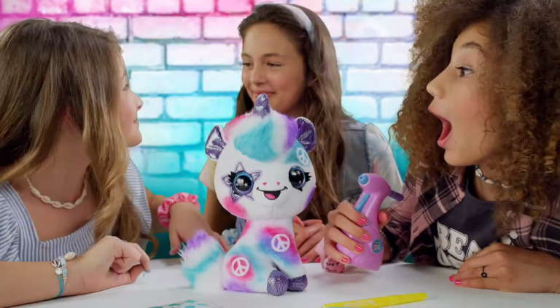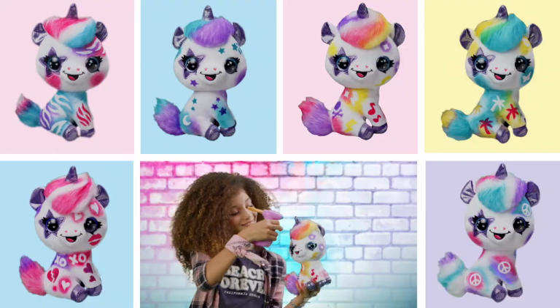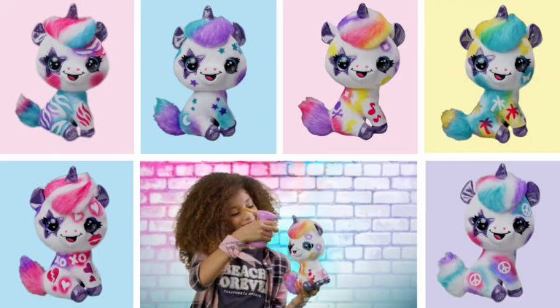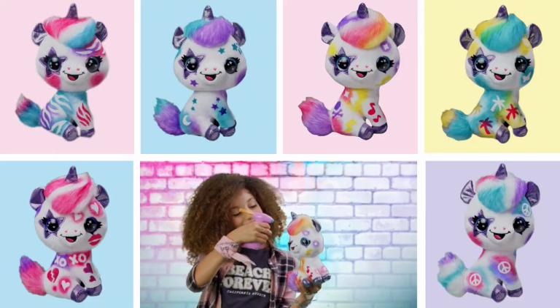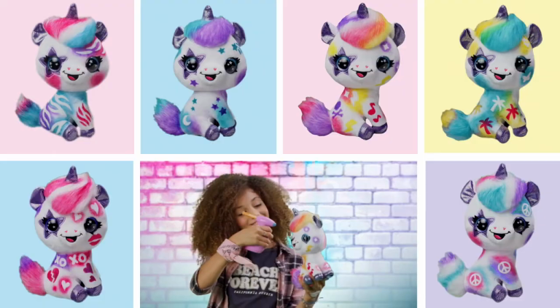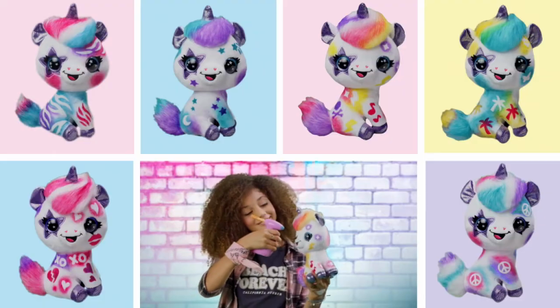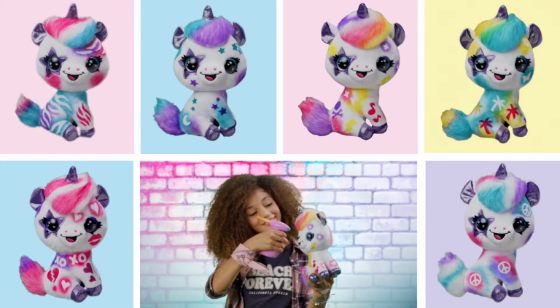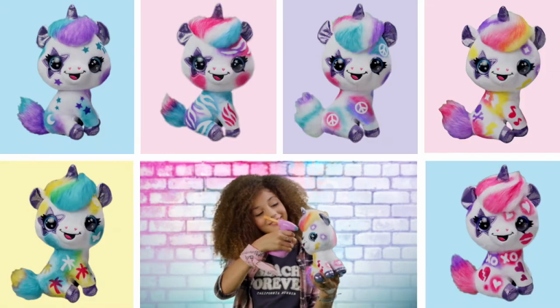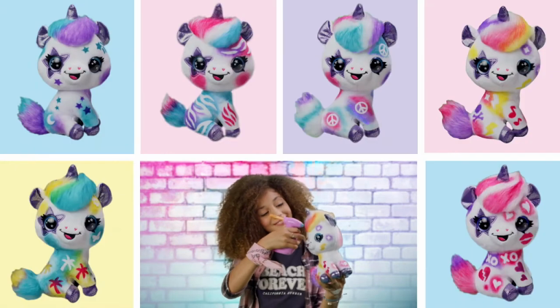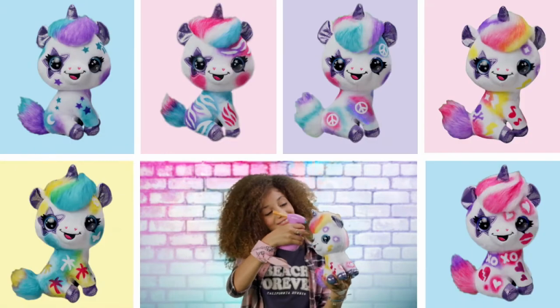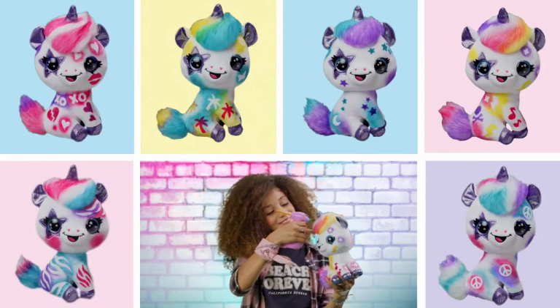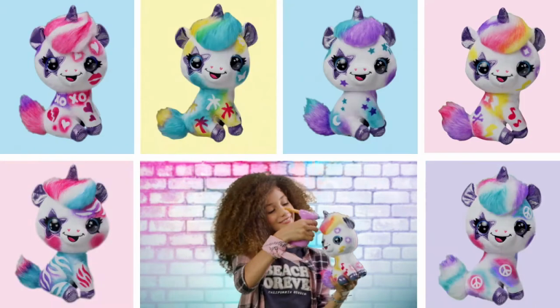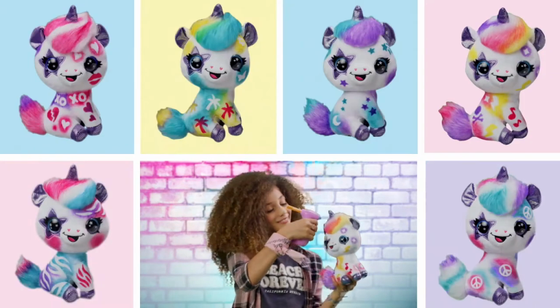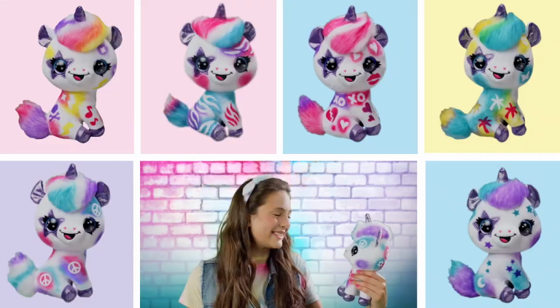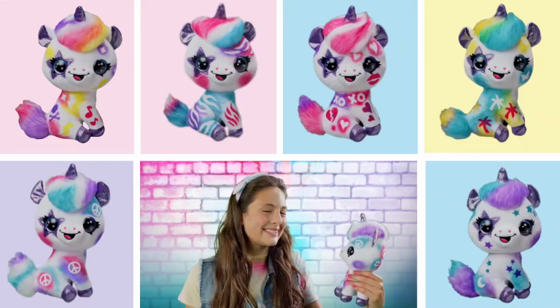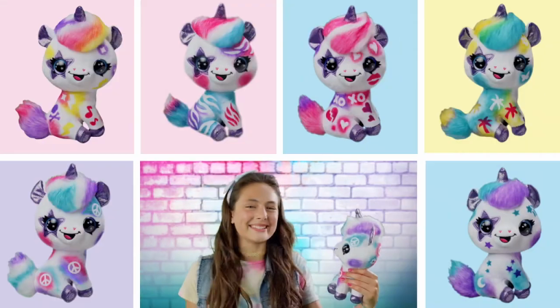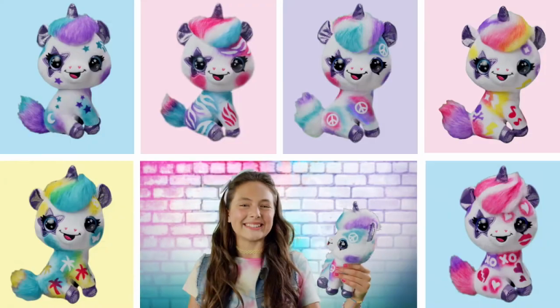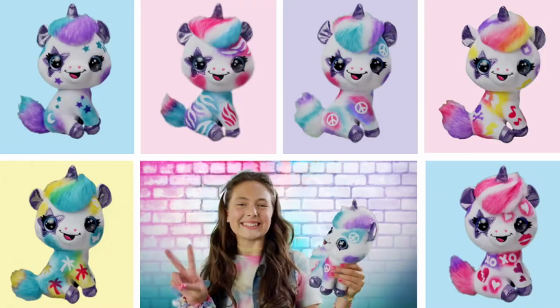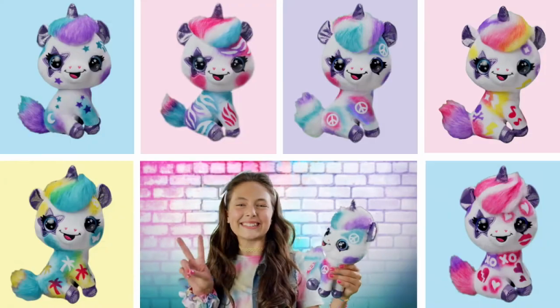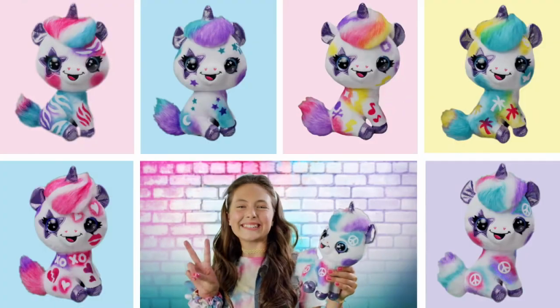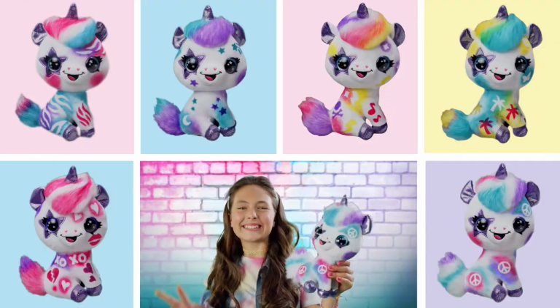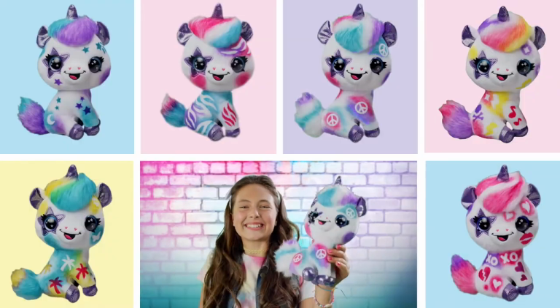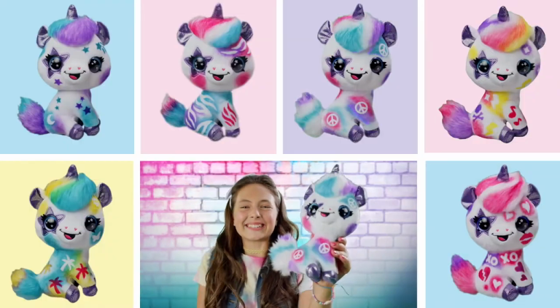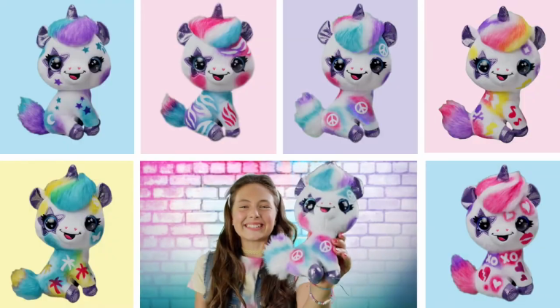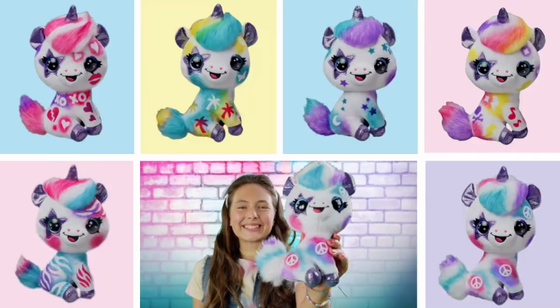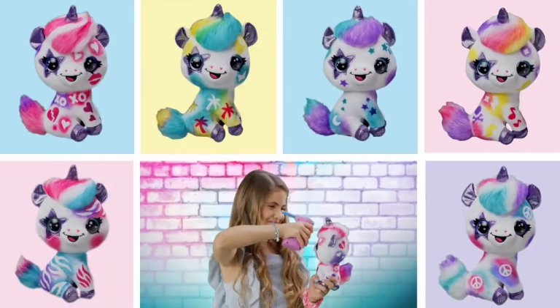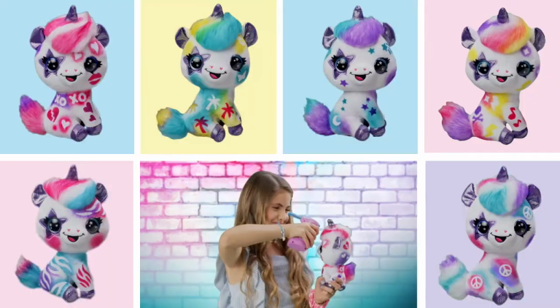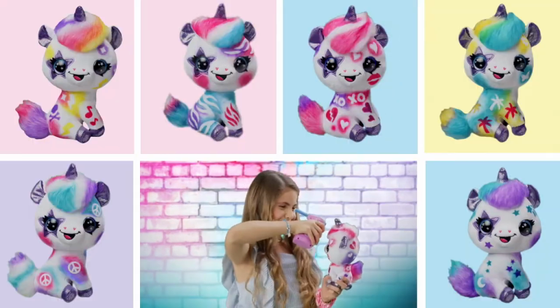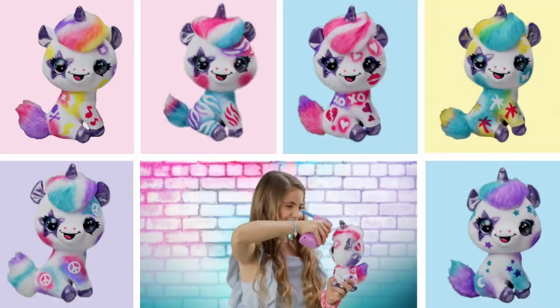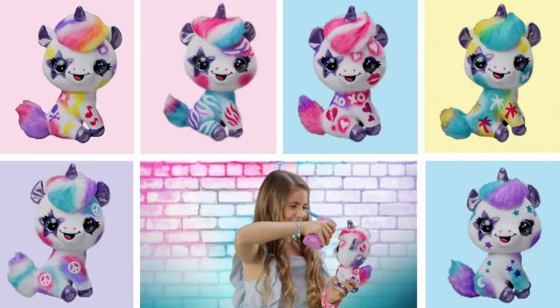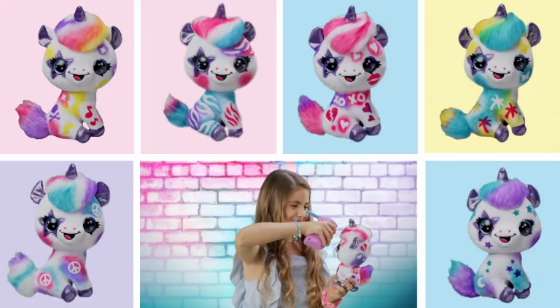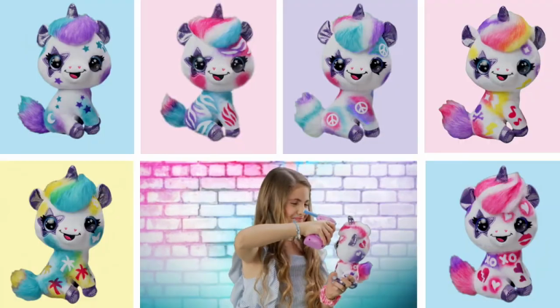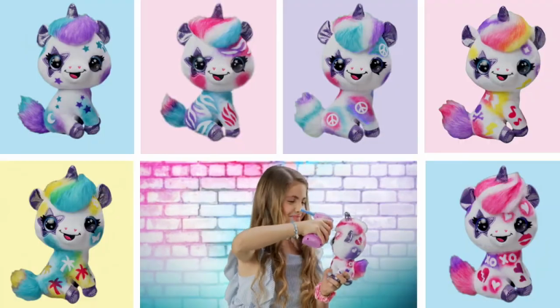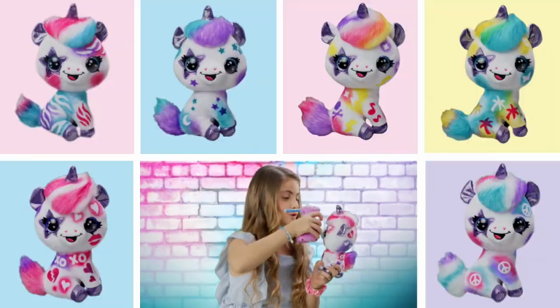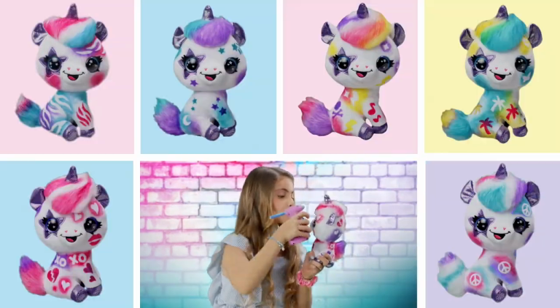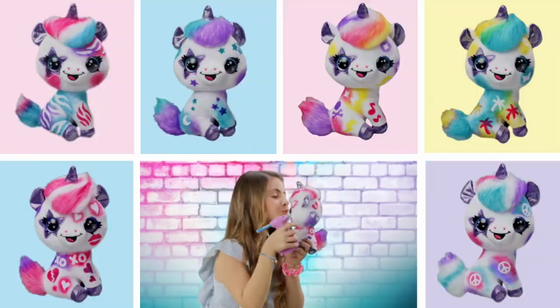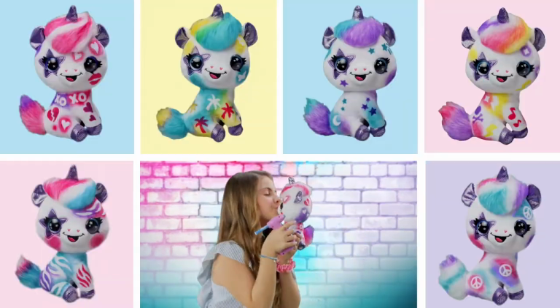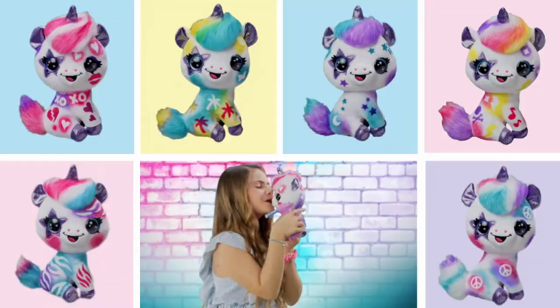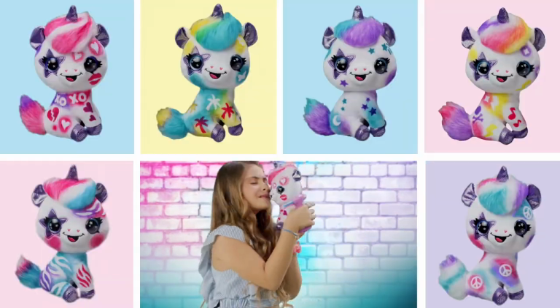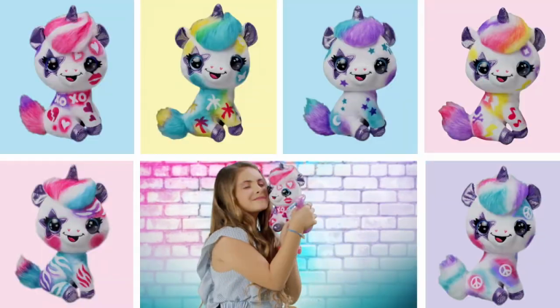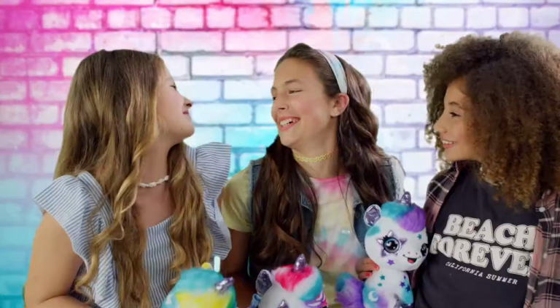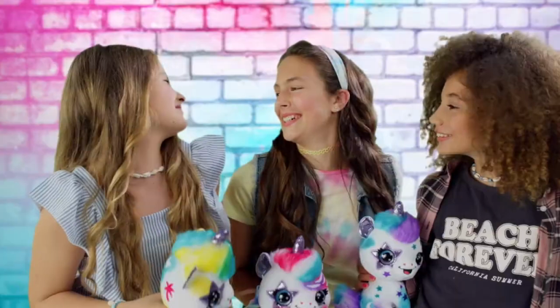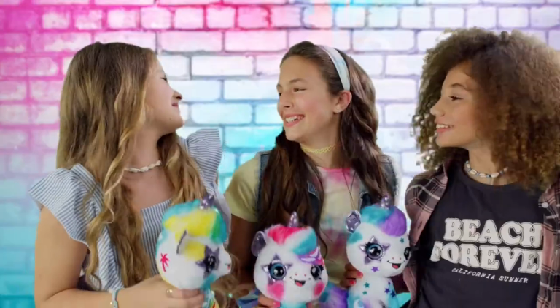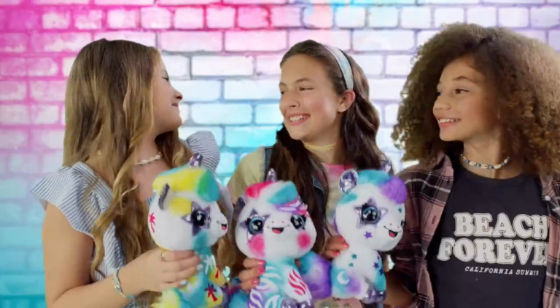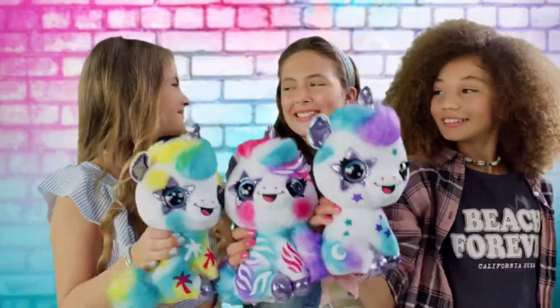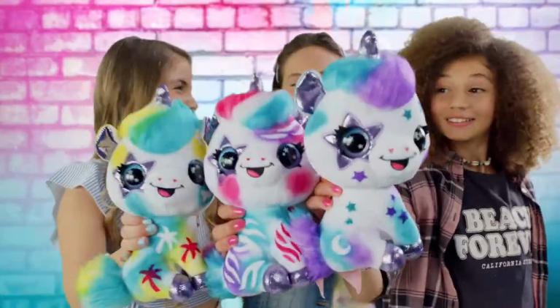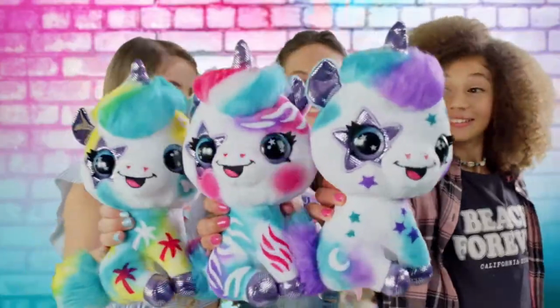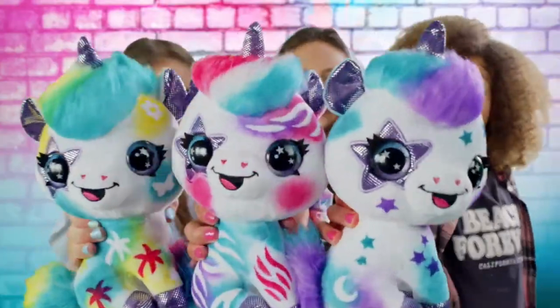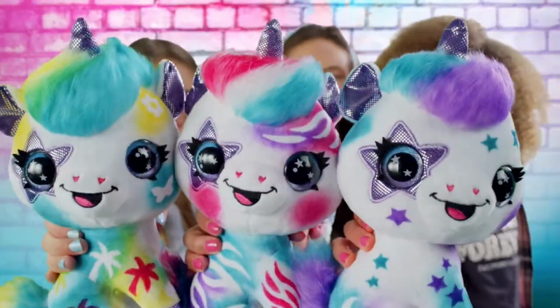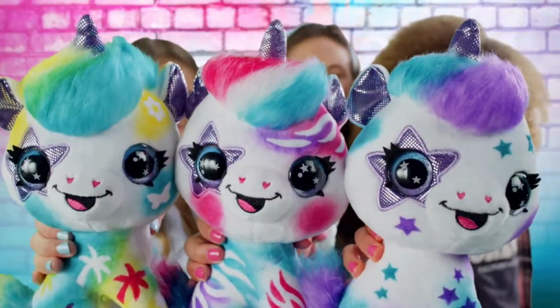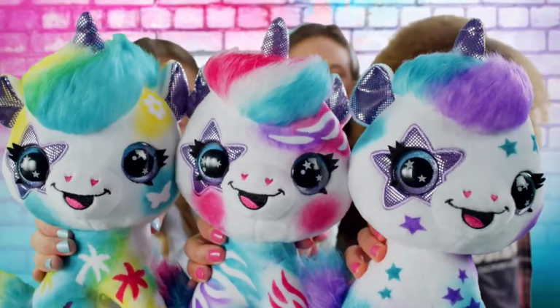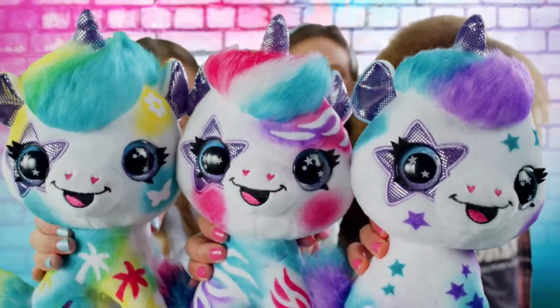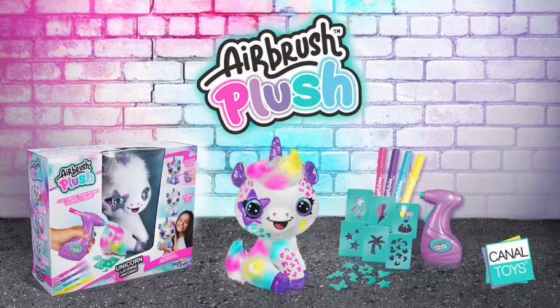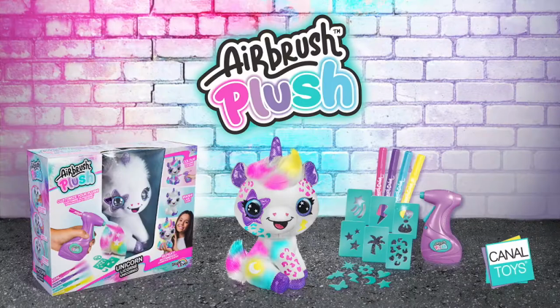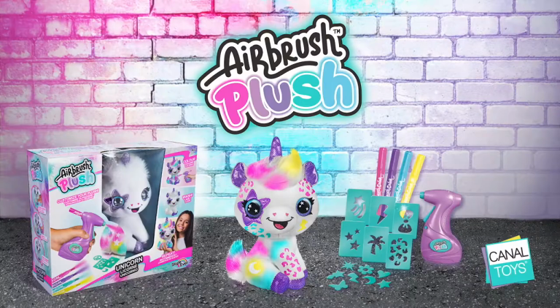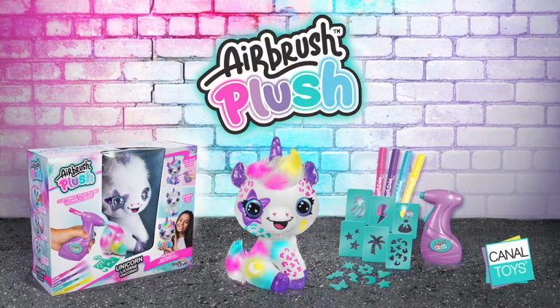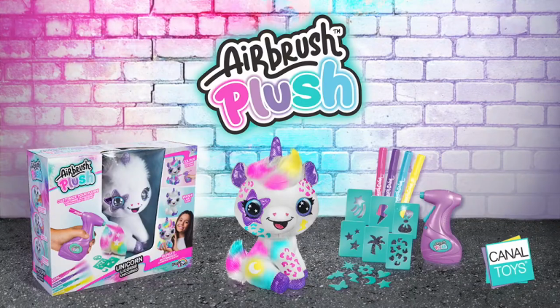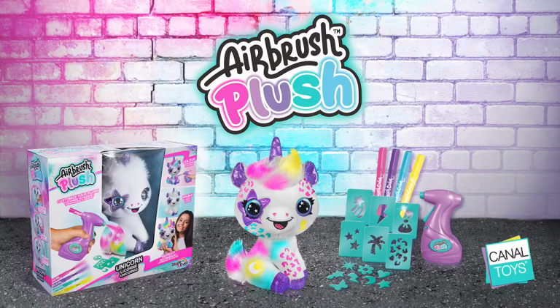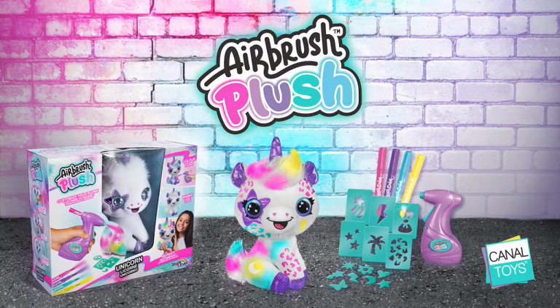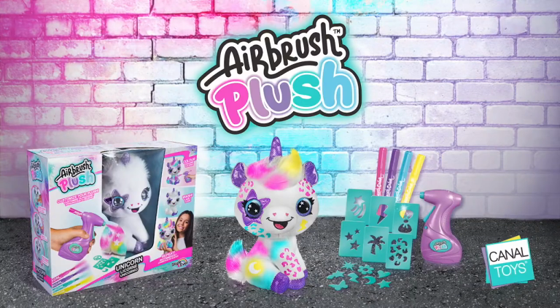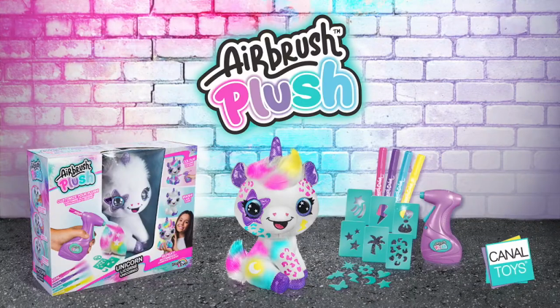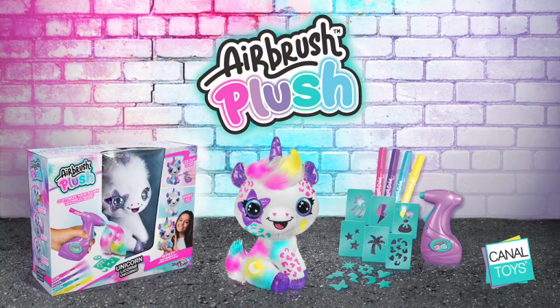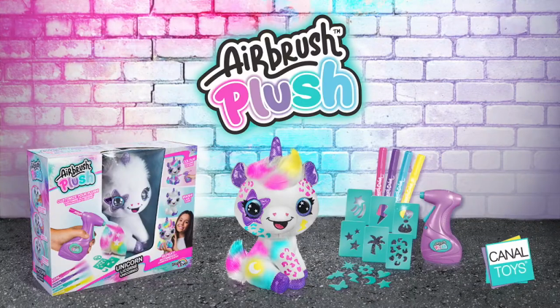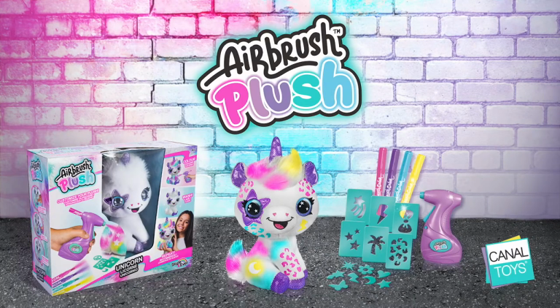Tie-dye, rock, tropical and more. There's no limit to your style! Airbrush Plush from Canal Toys.